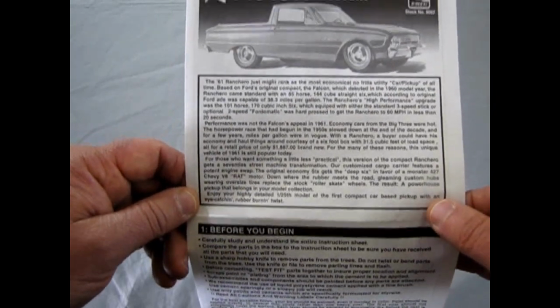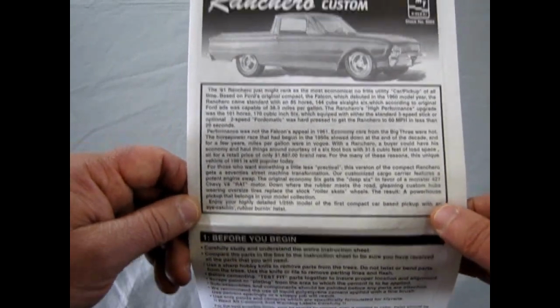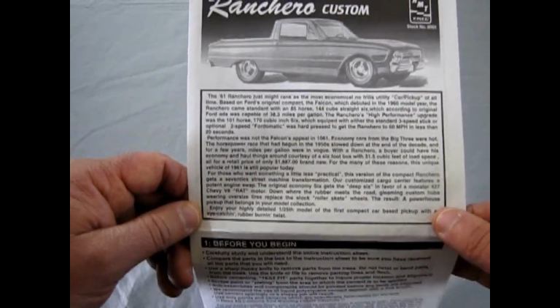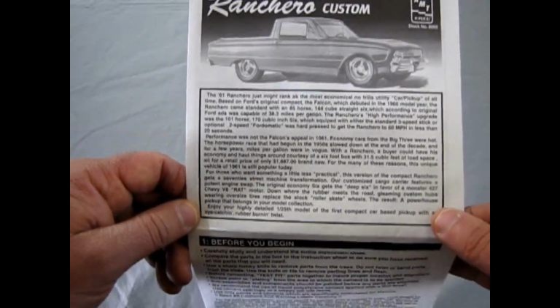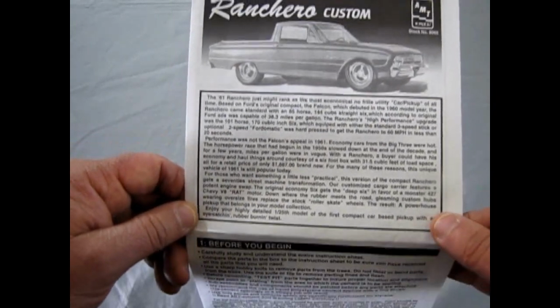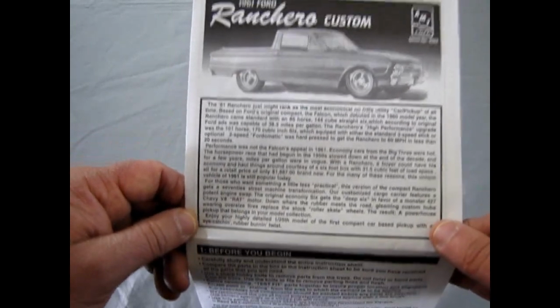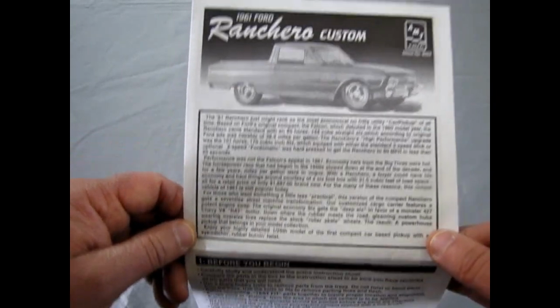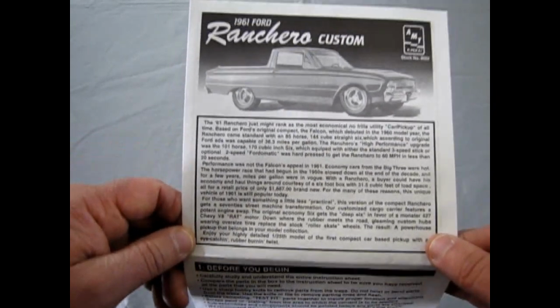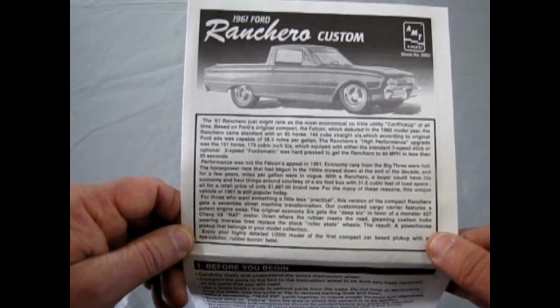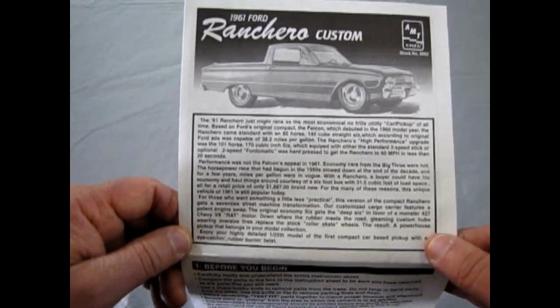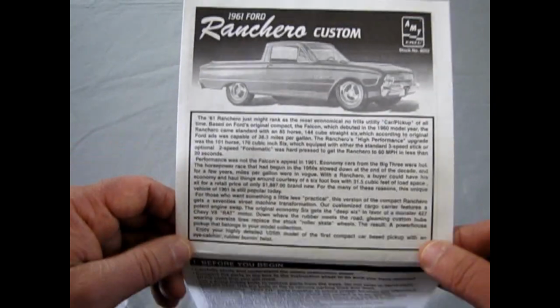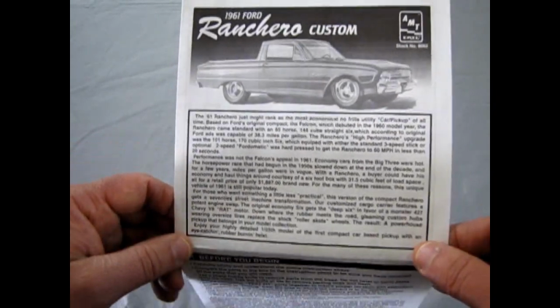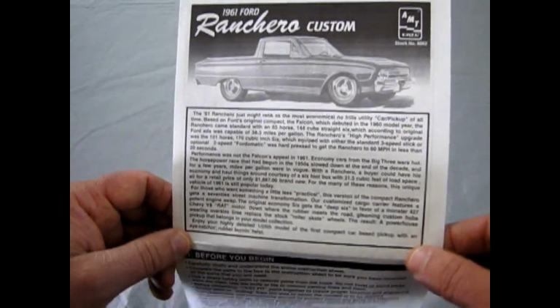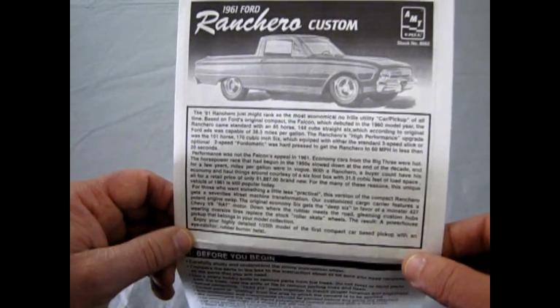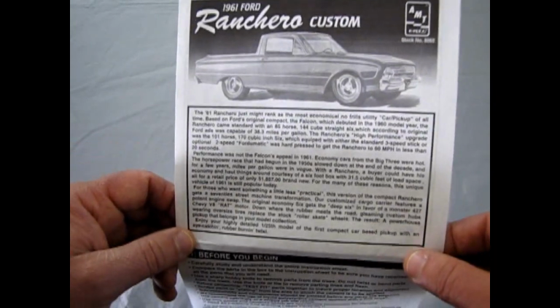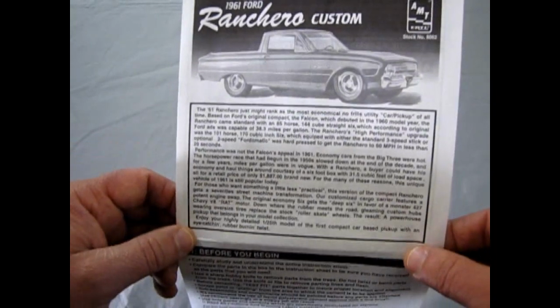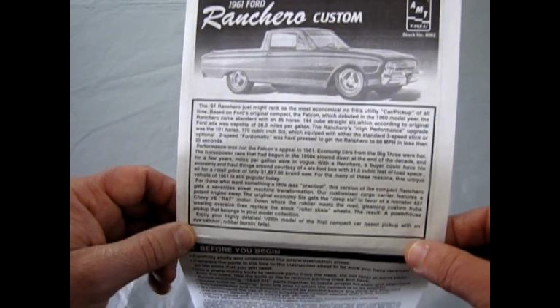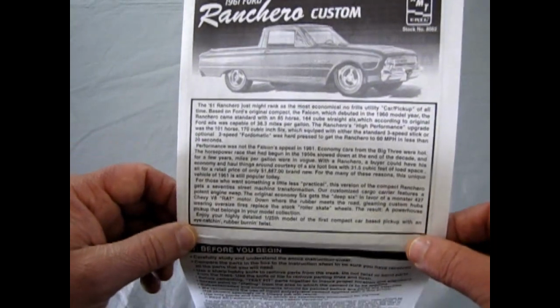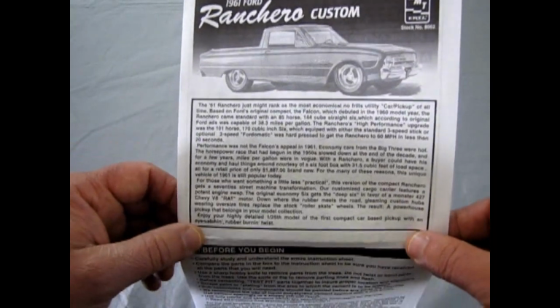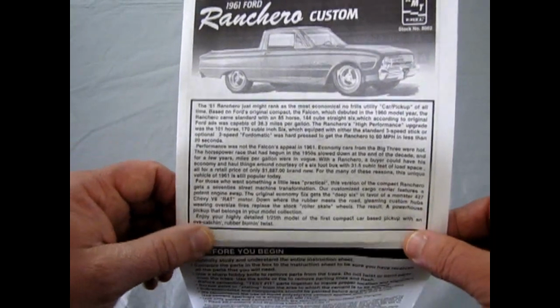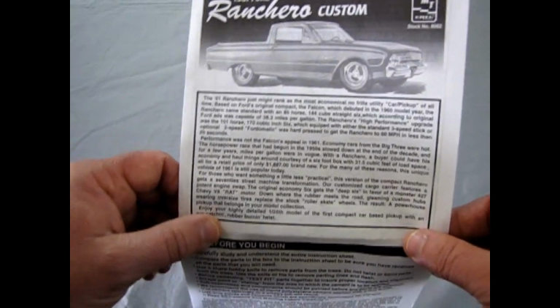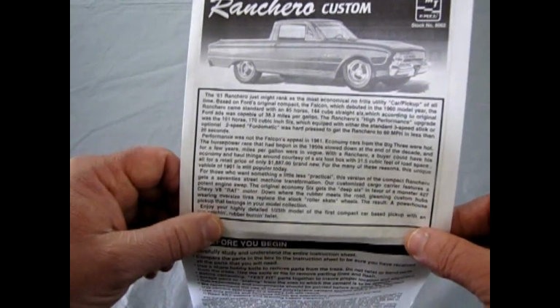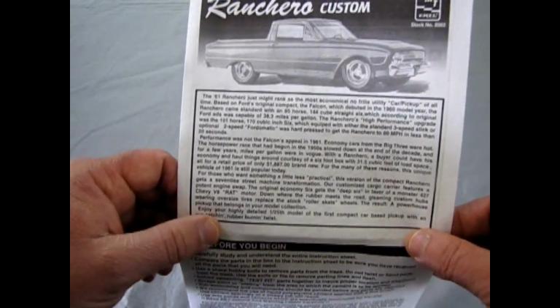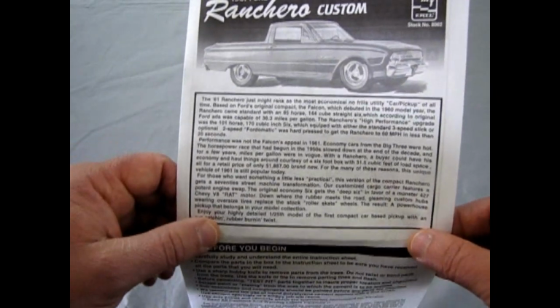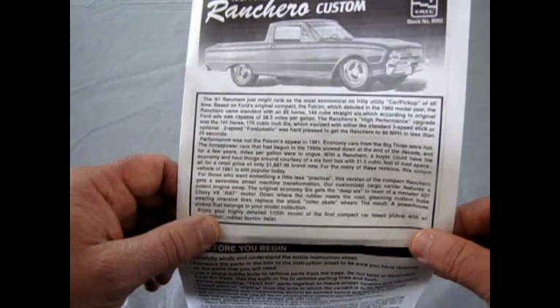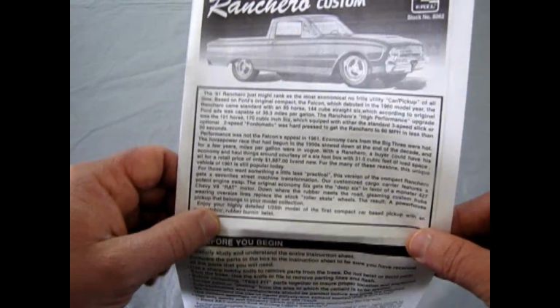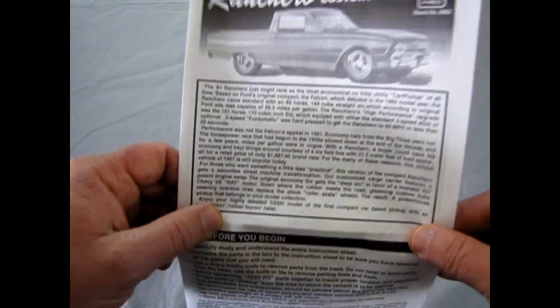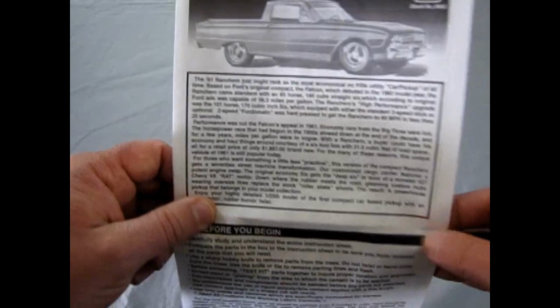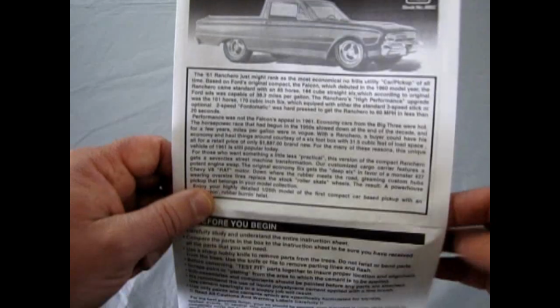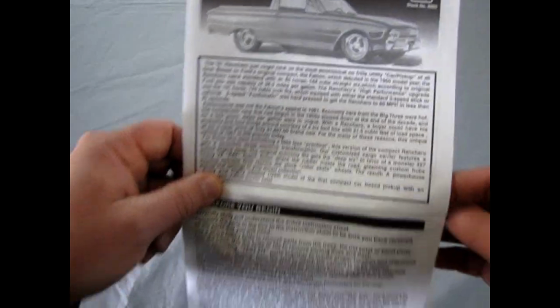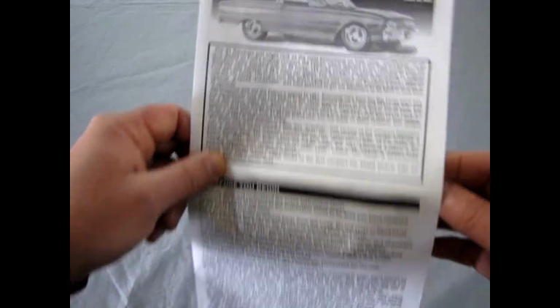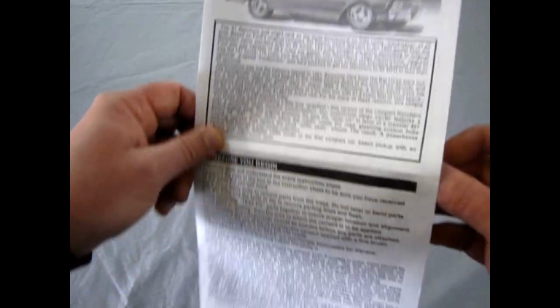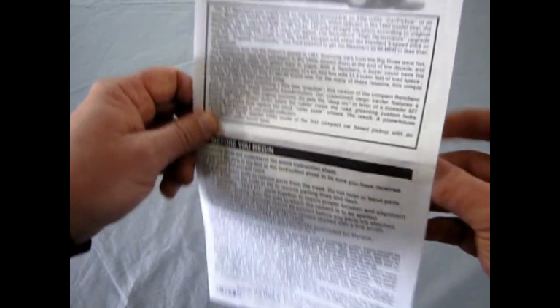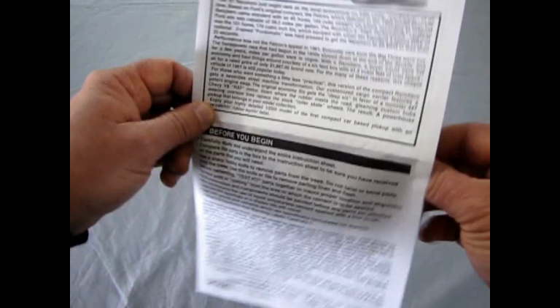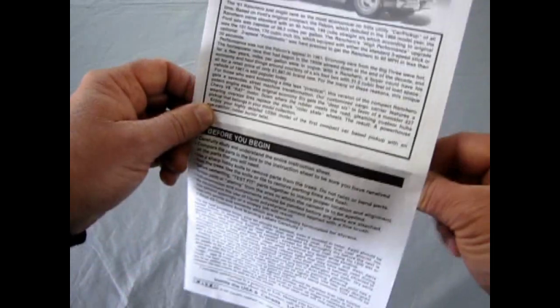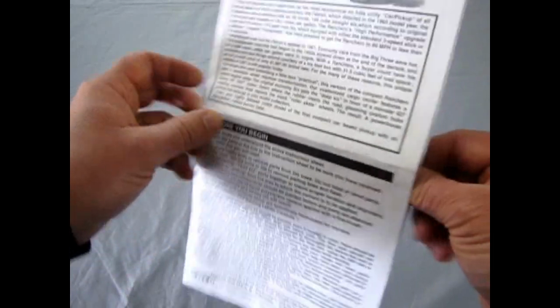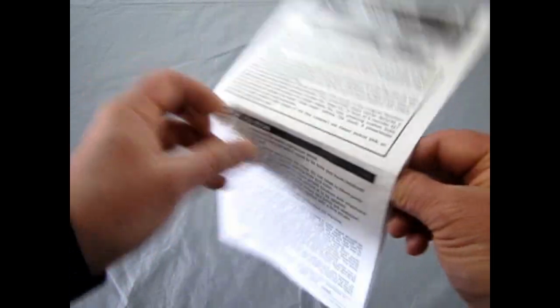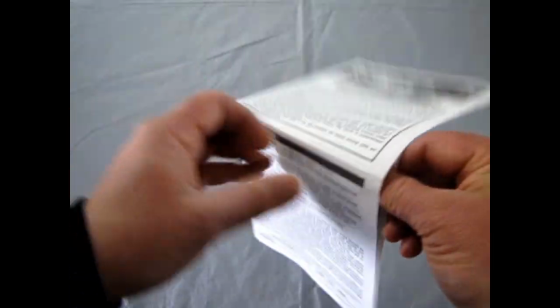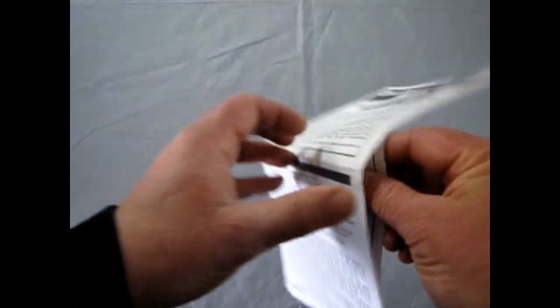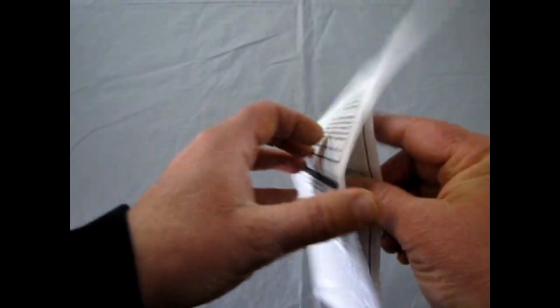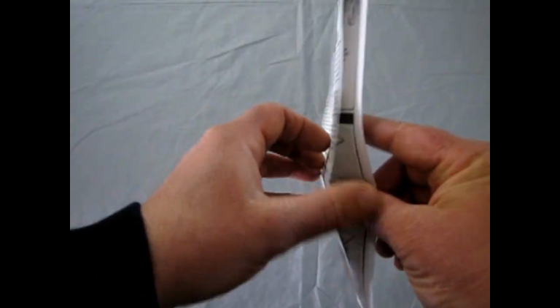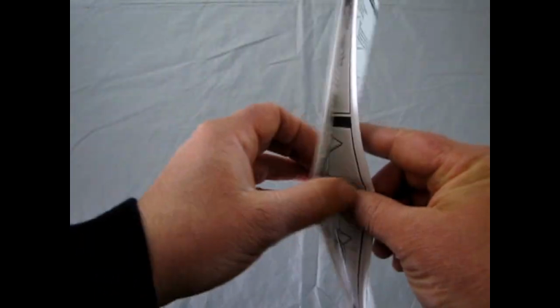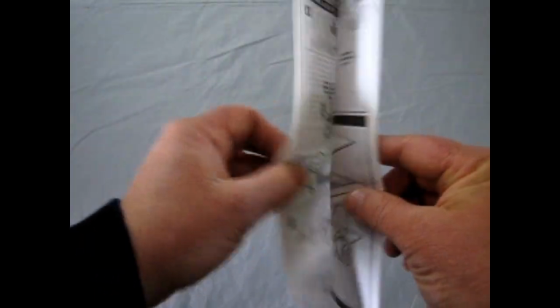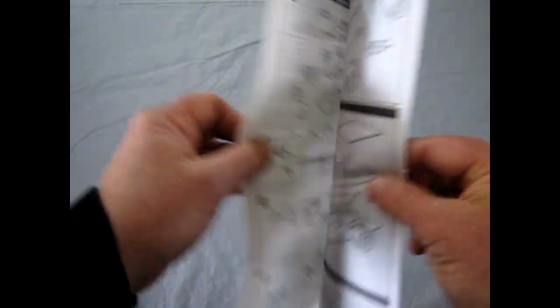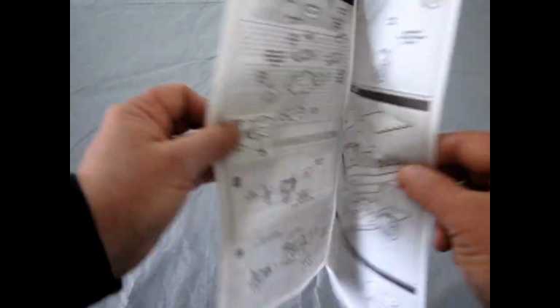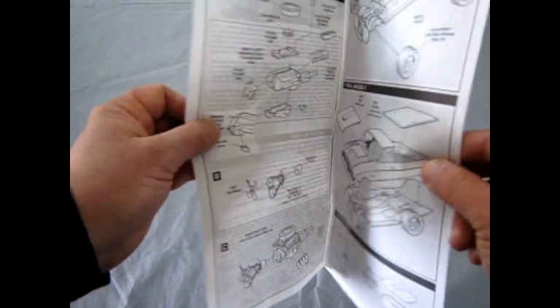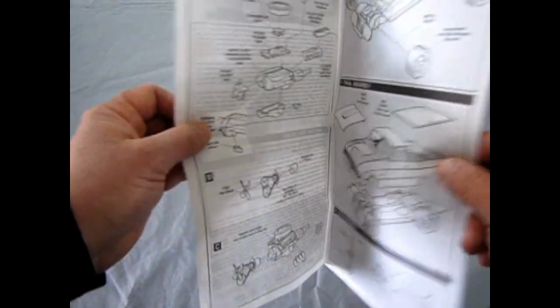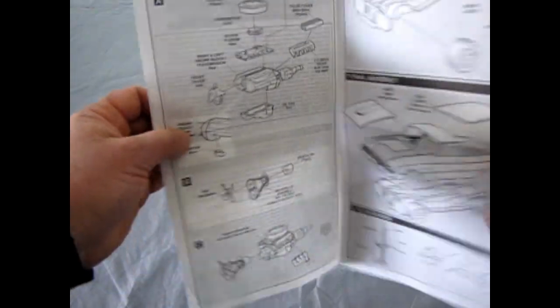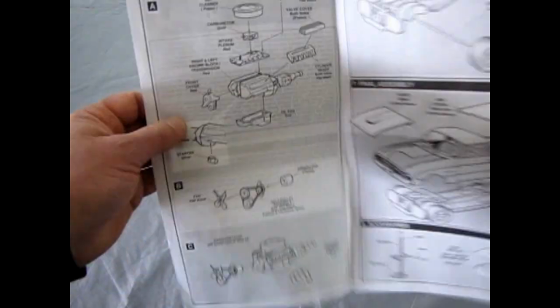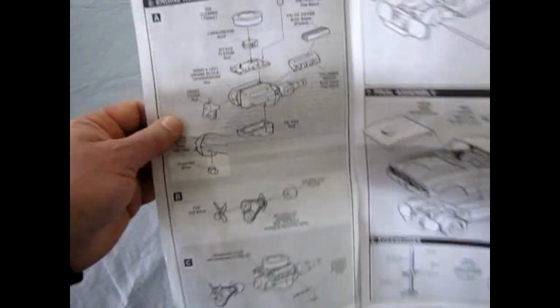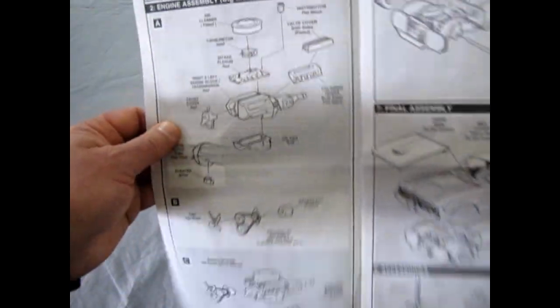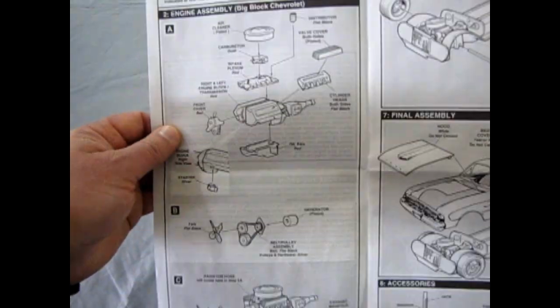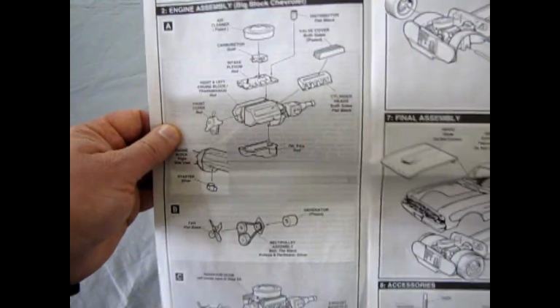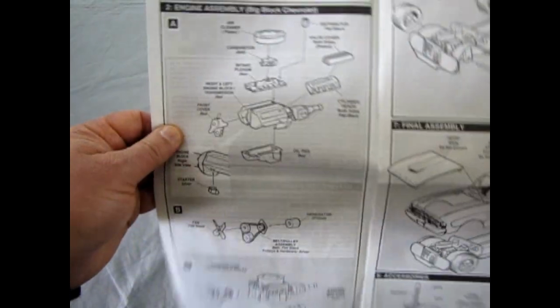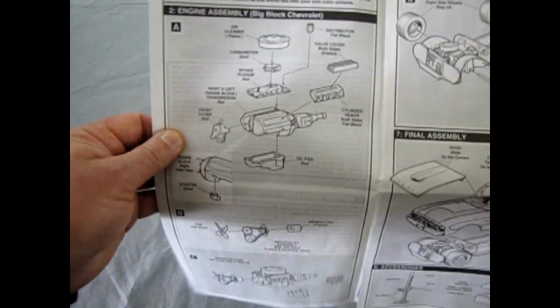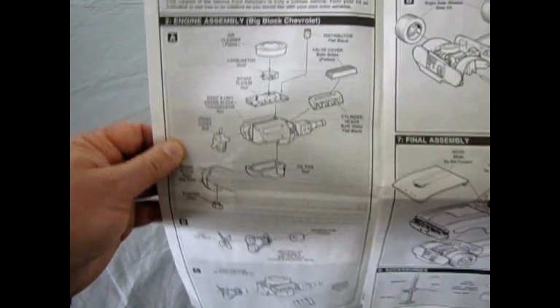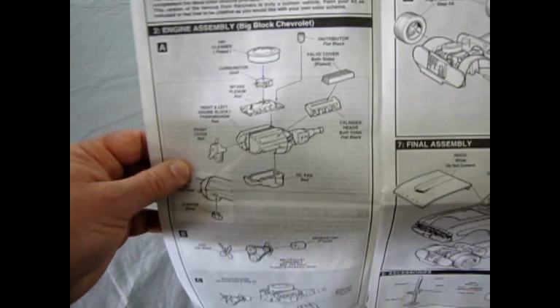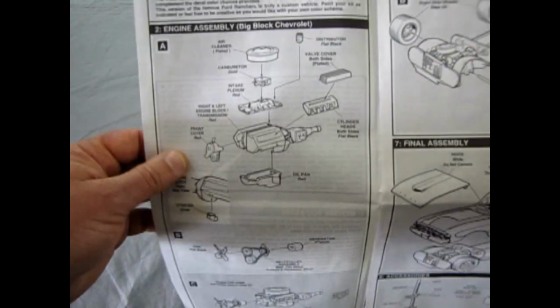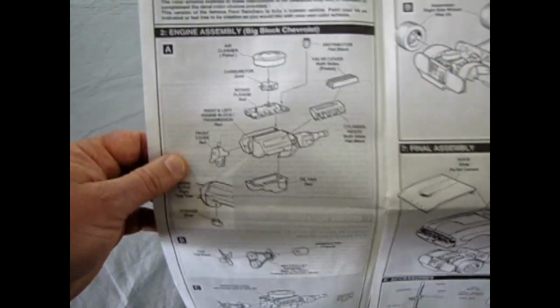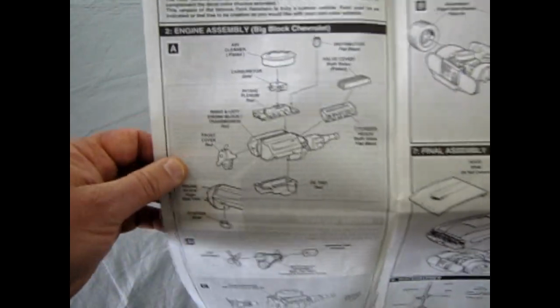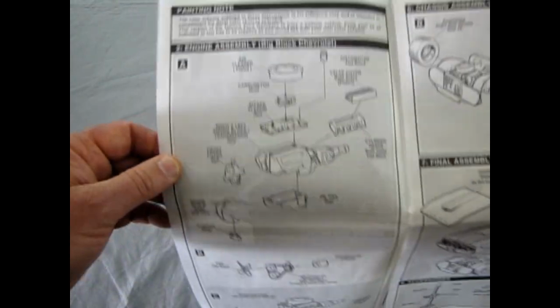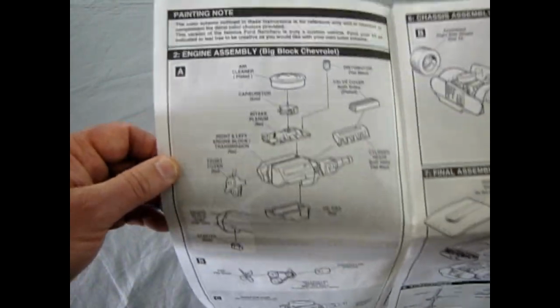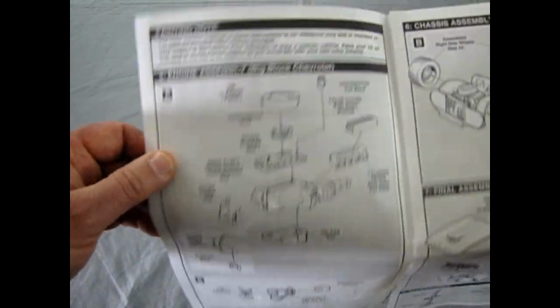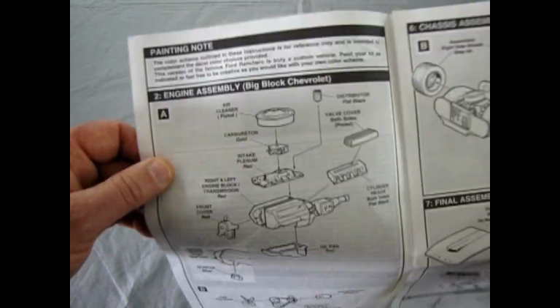It's funny they used a 427 Chevy V8 when there are a ton of great Ford 426, 427, 428, and 429 cubic inch motors available. But anyway, enough of that.